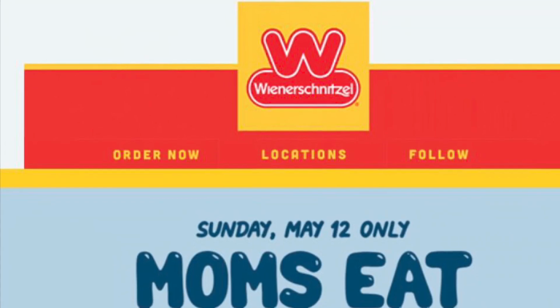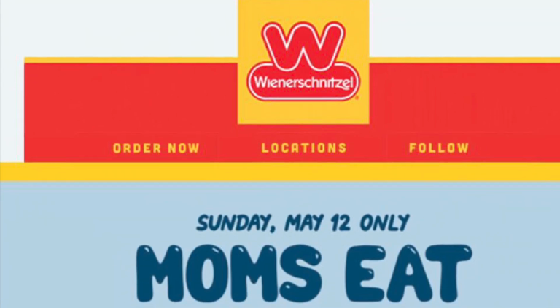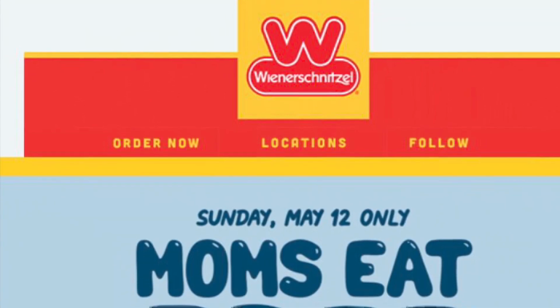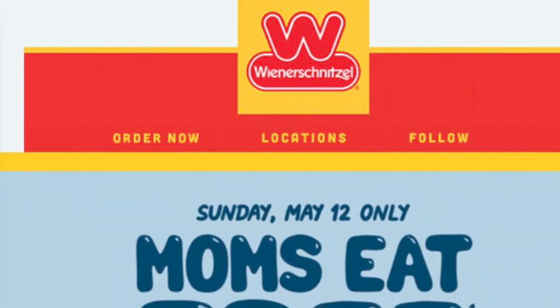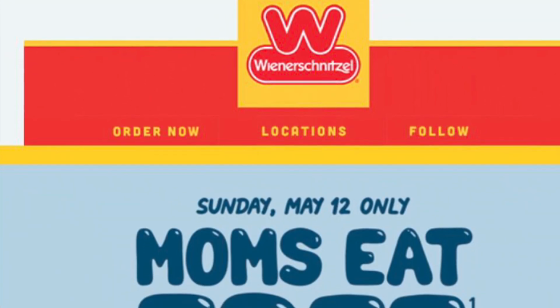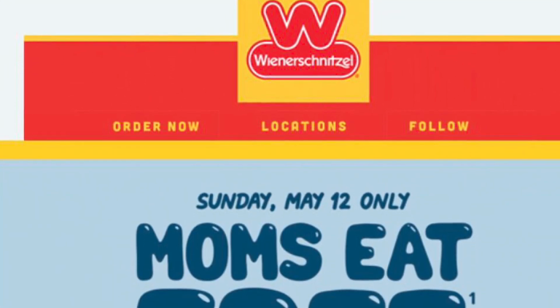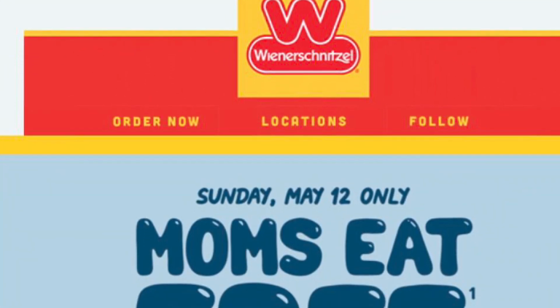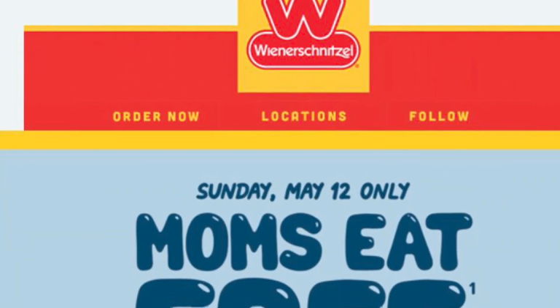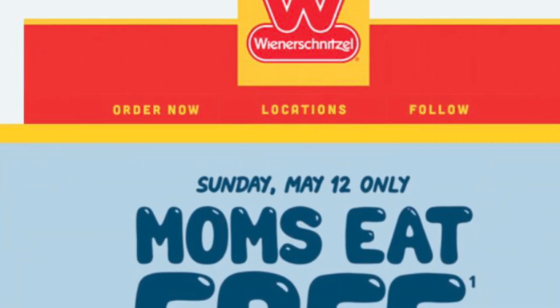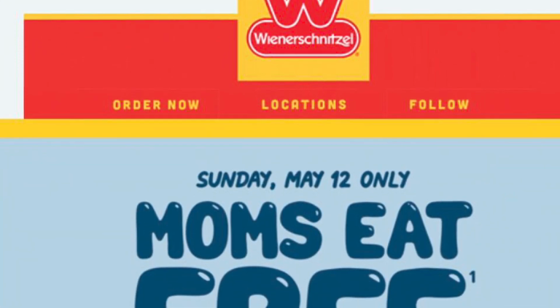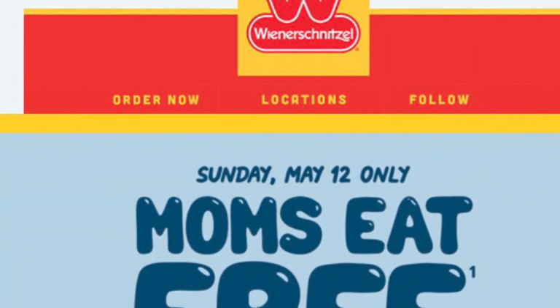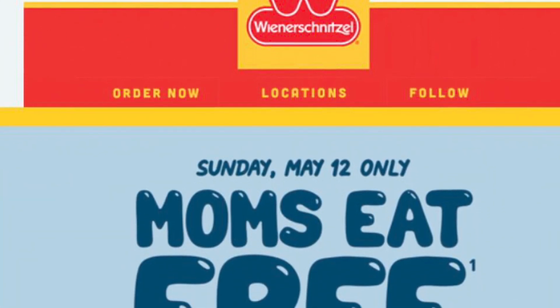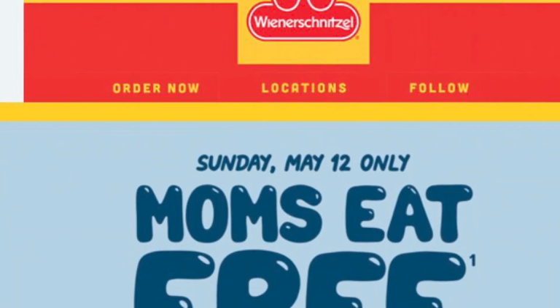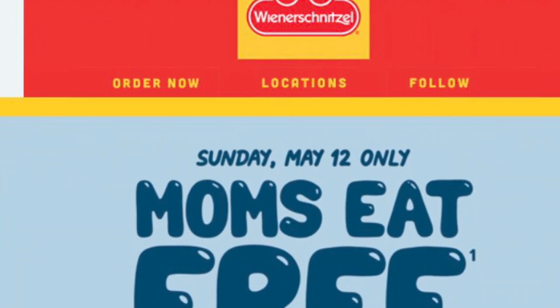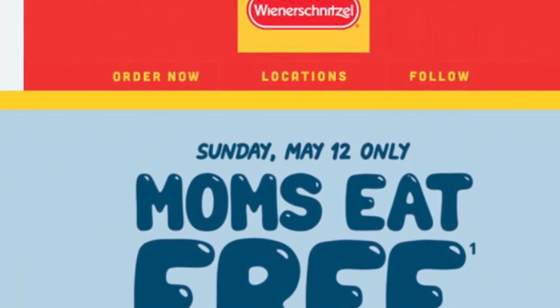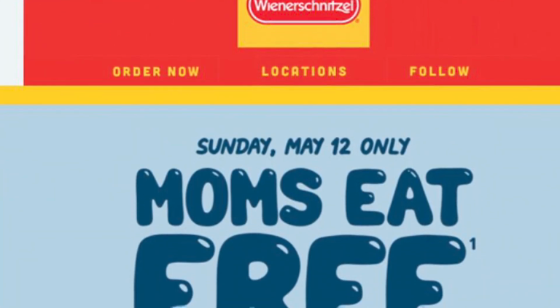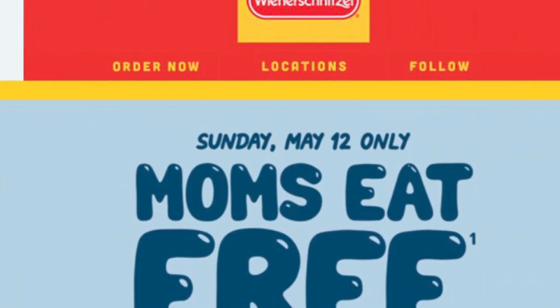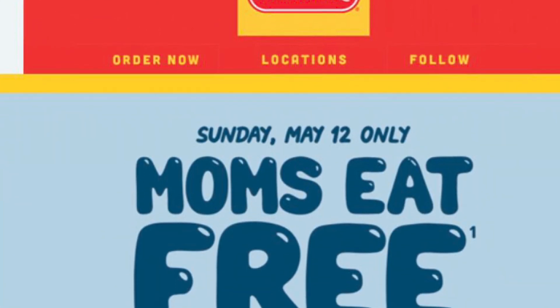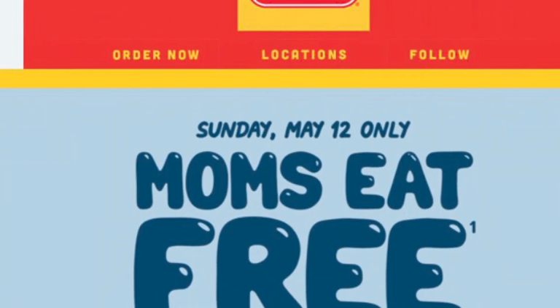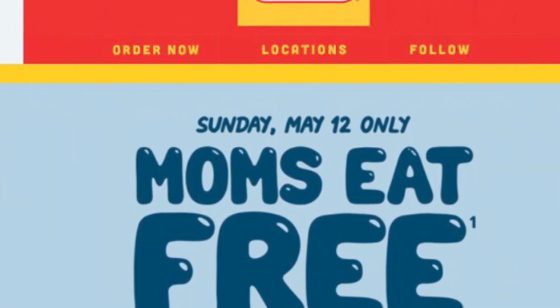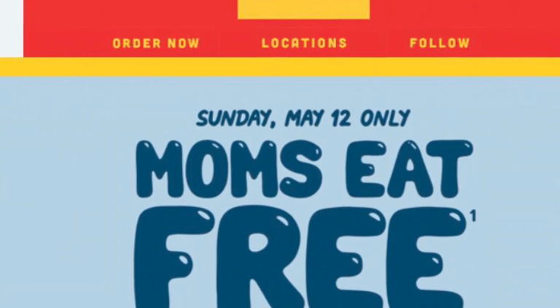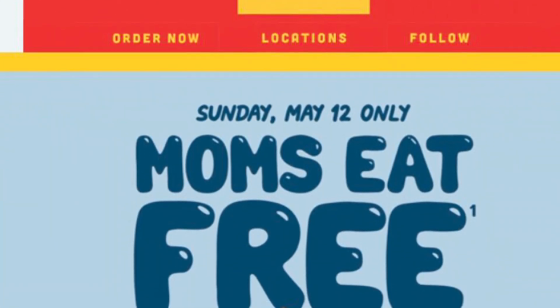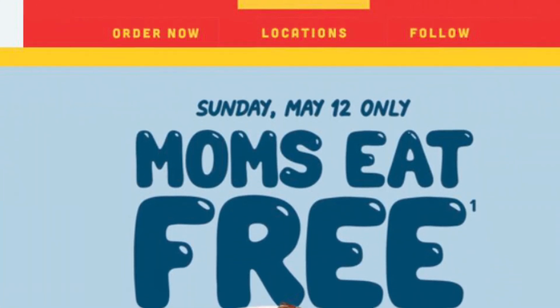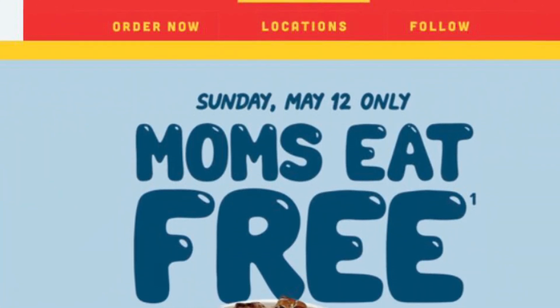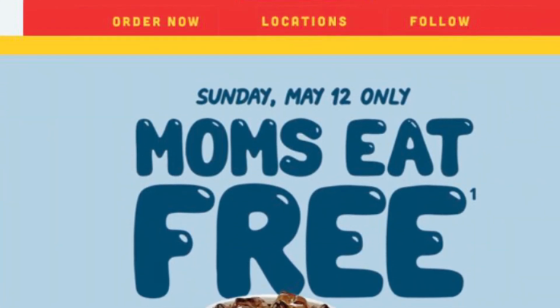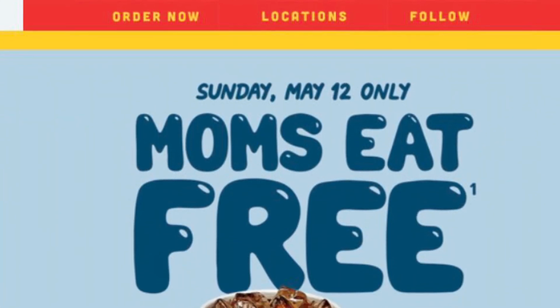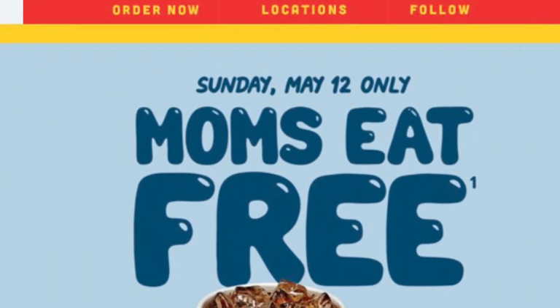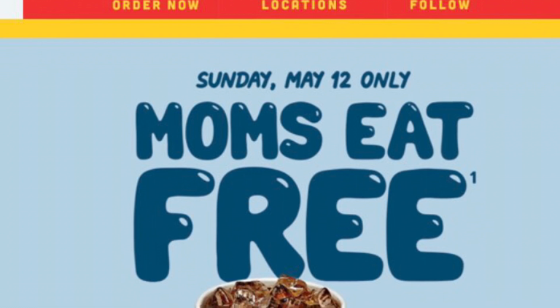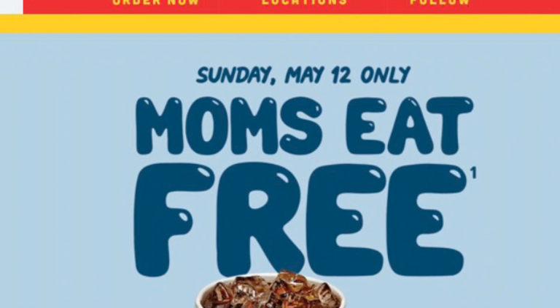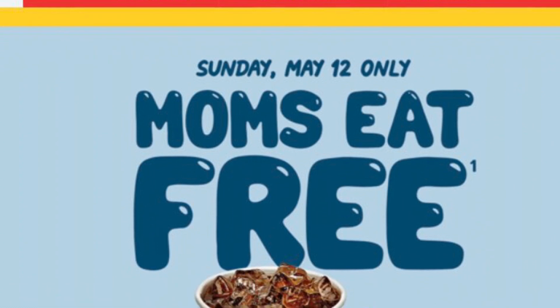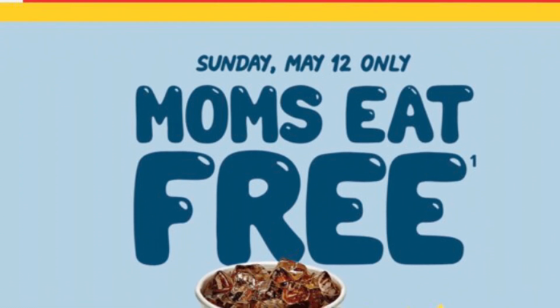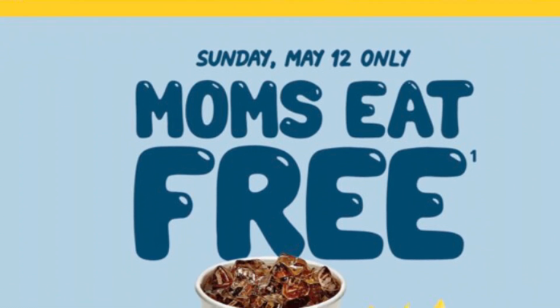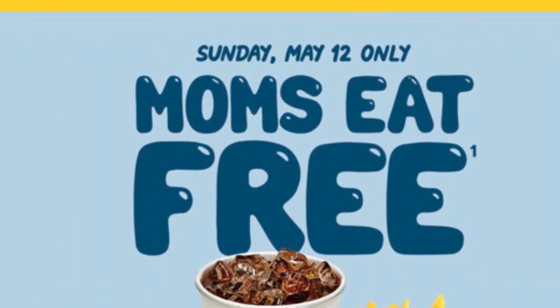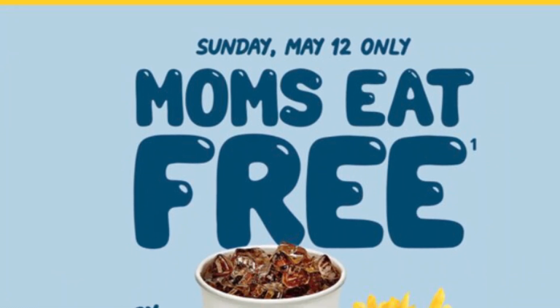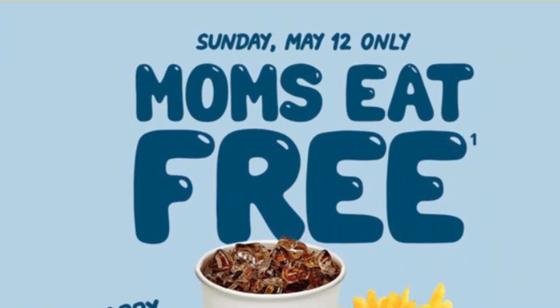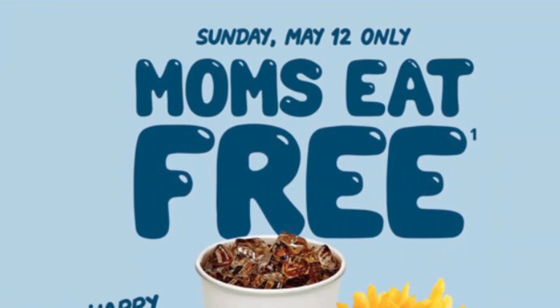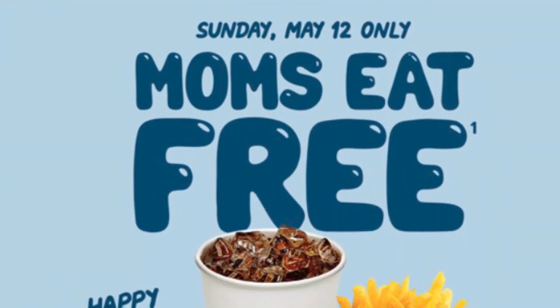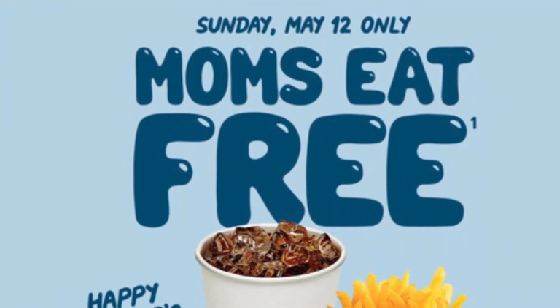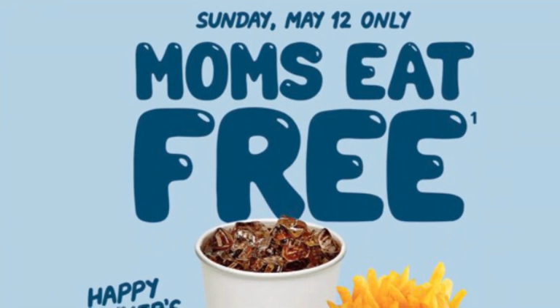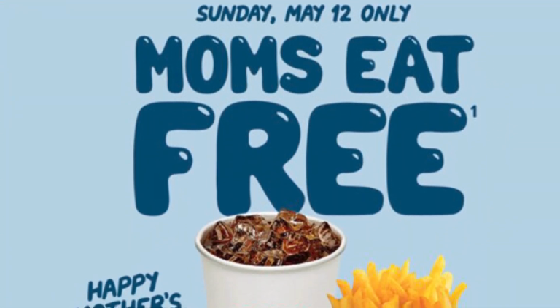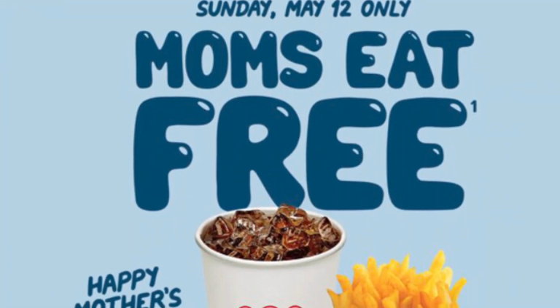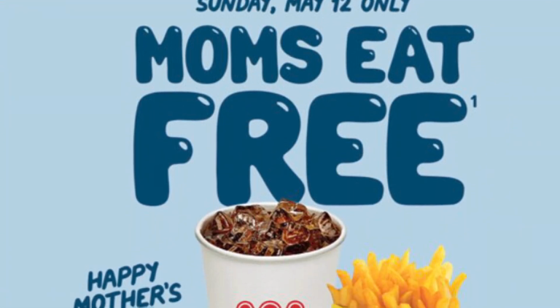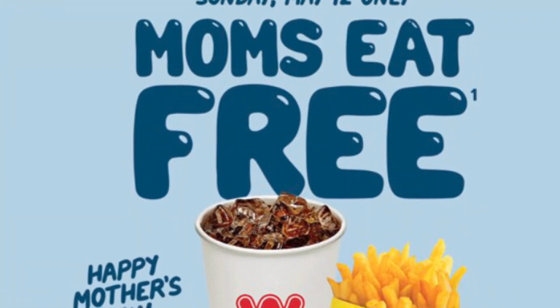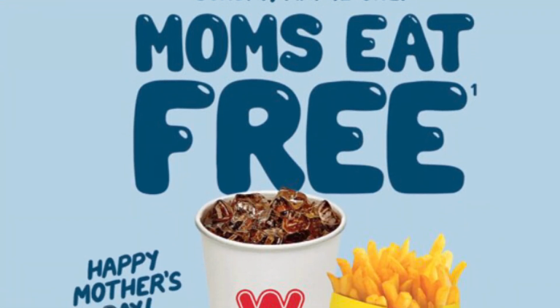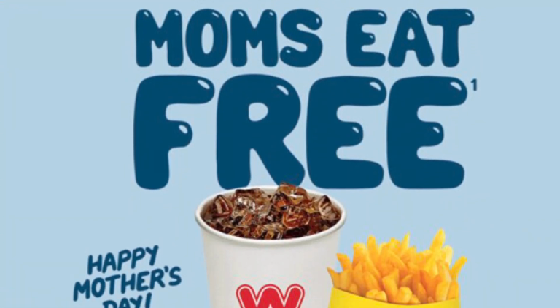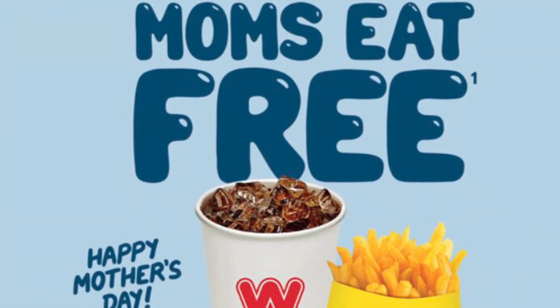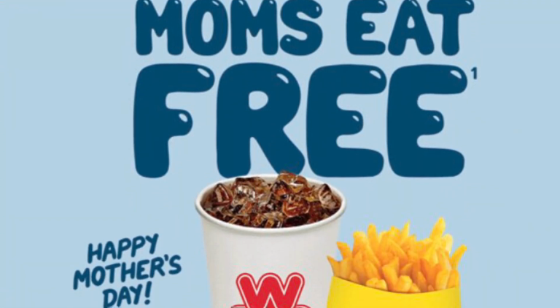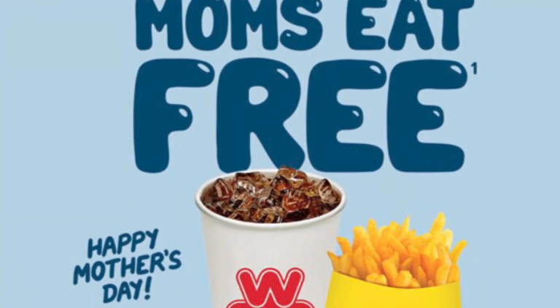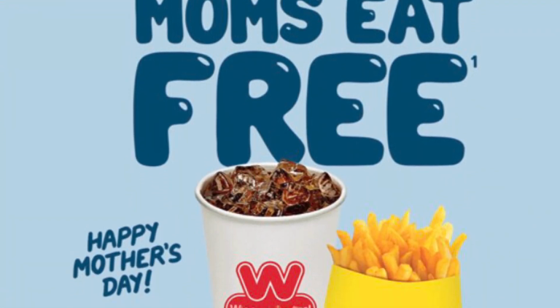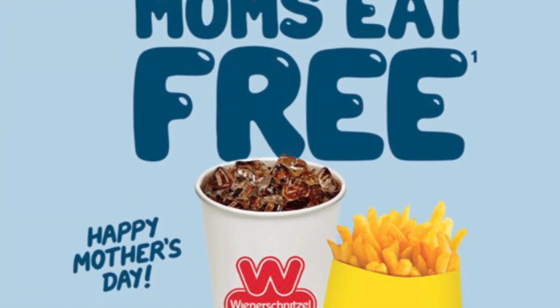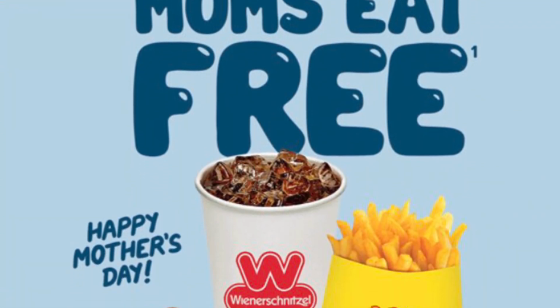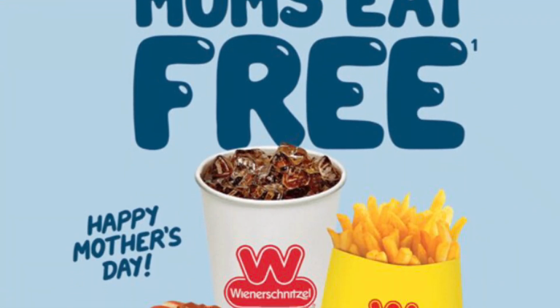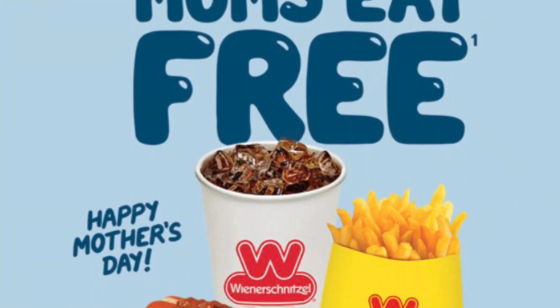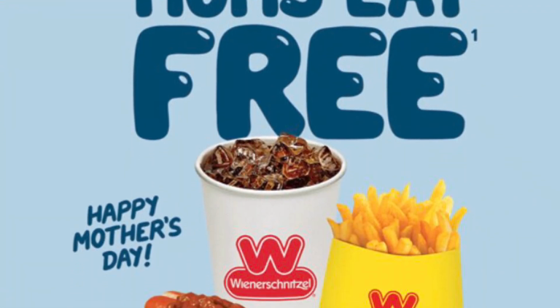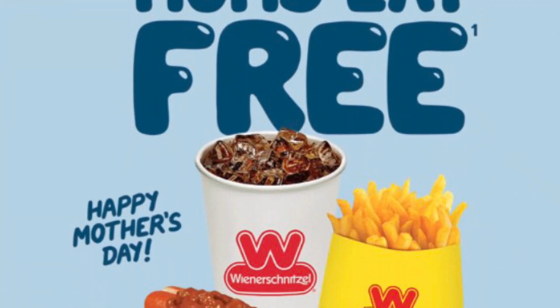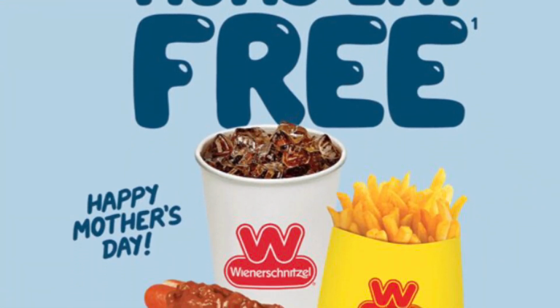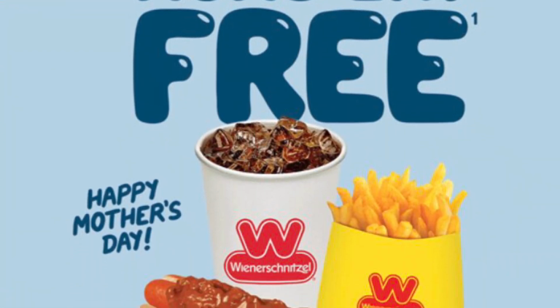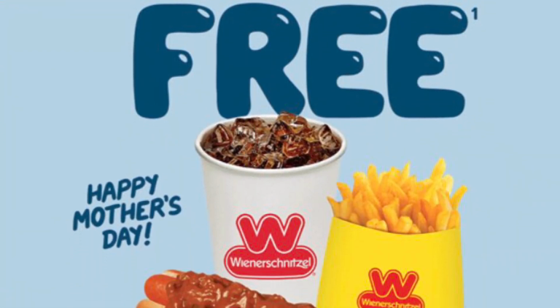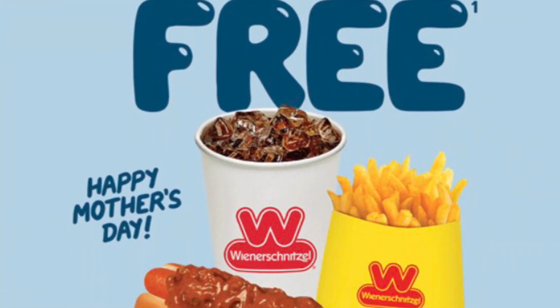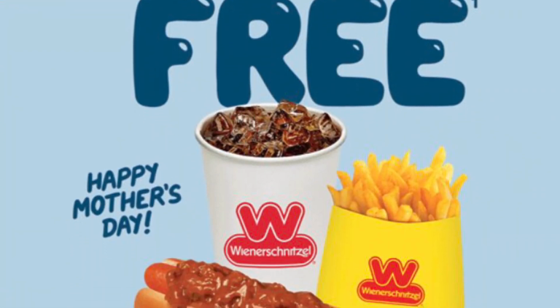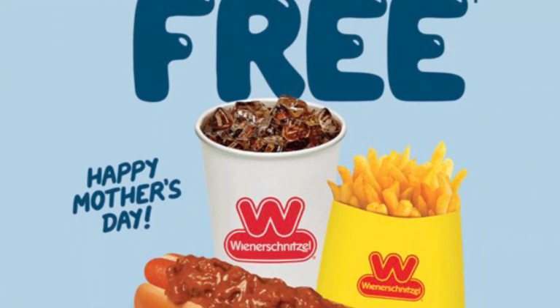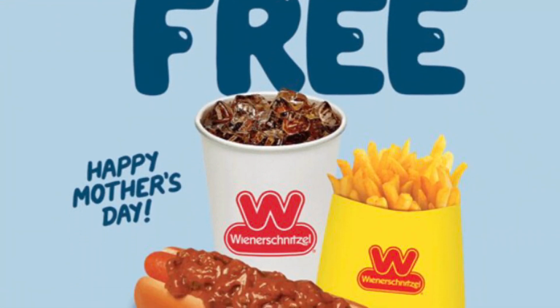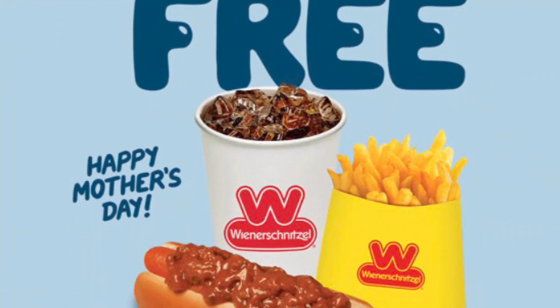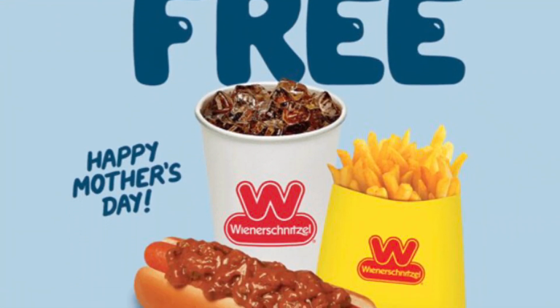Also at participating Winner Central, moms eat free. They get a free hot dog, drink, and fries.